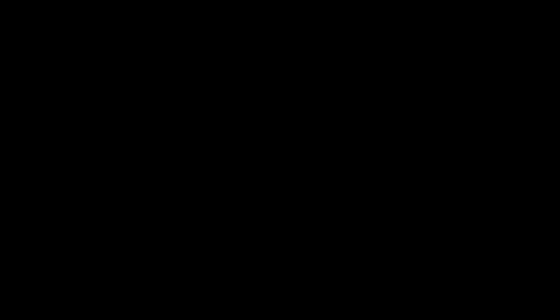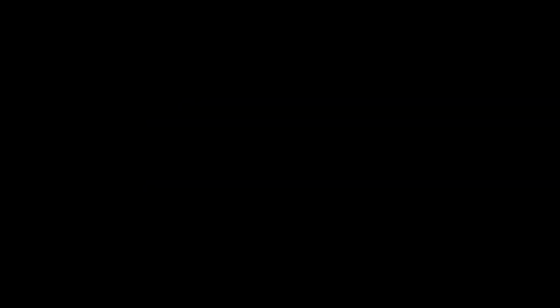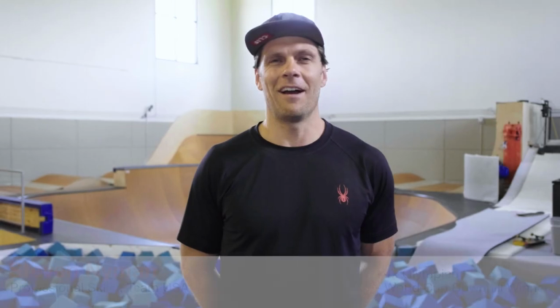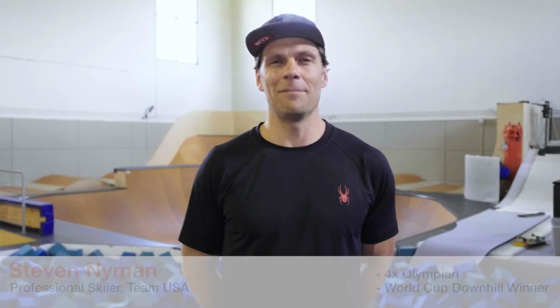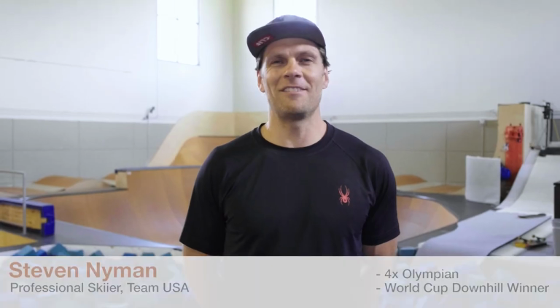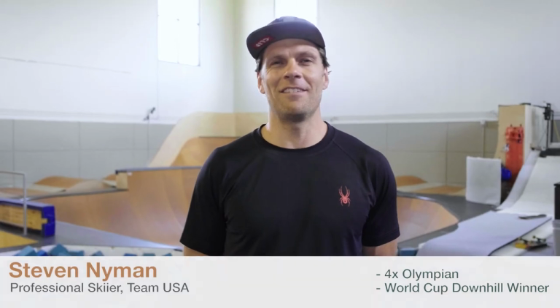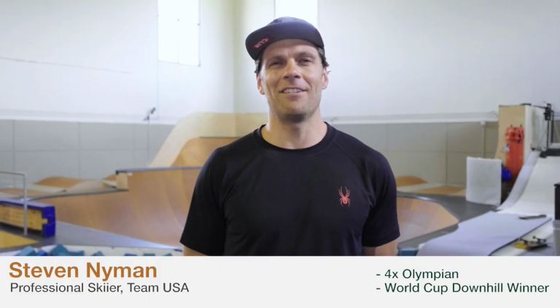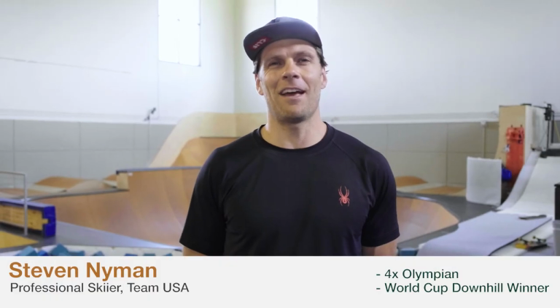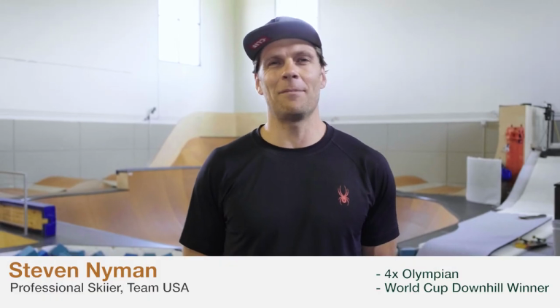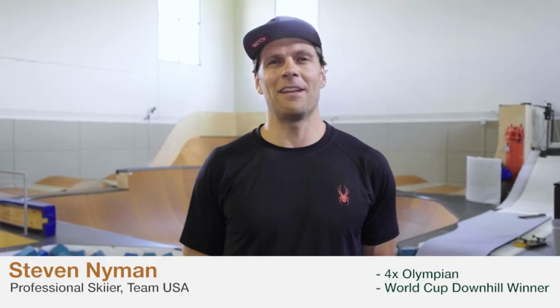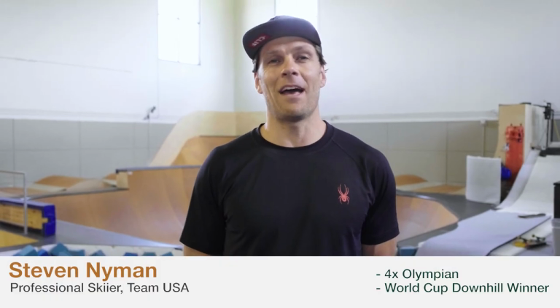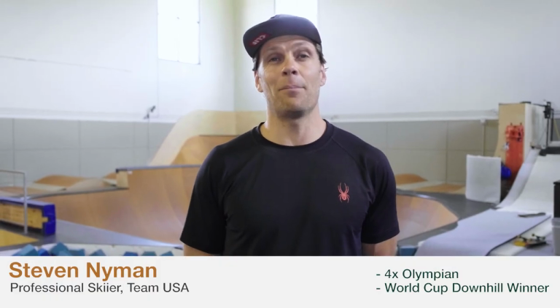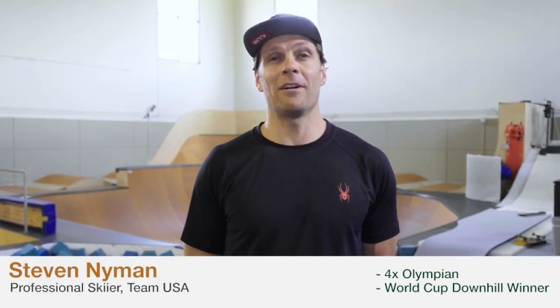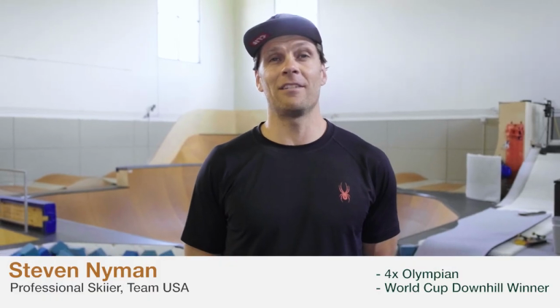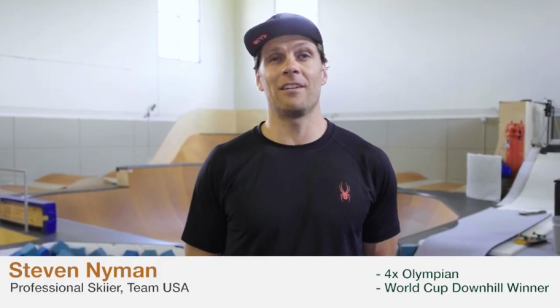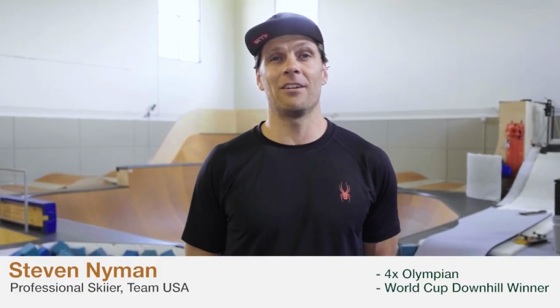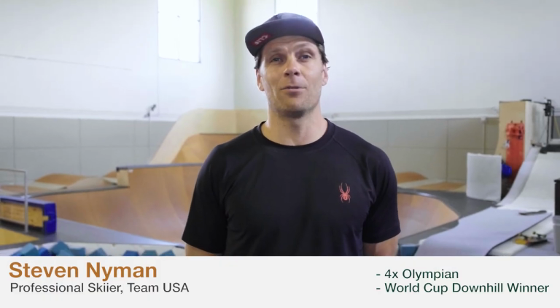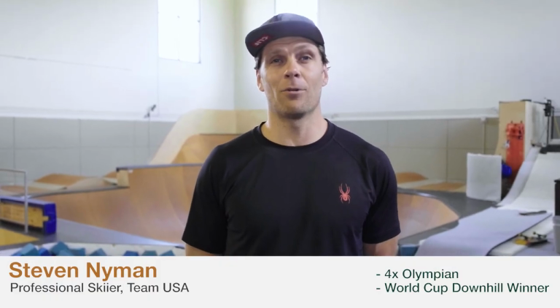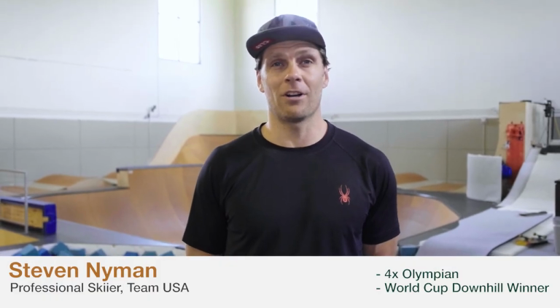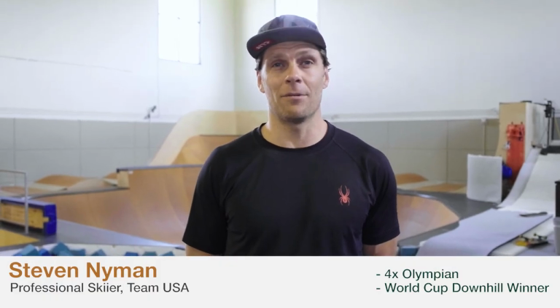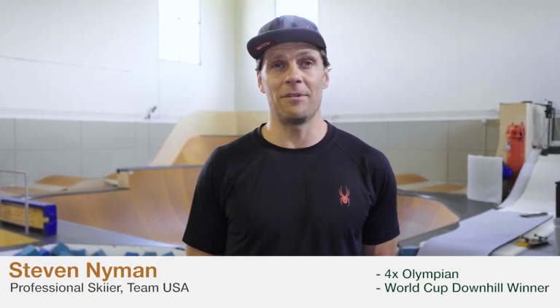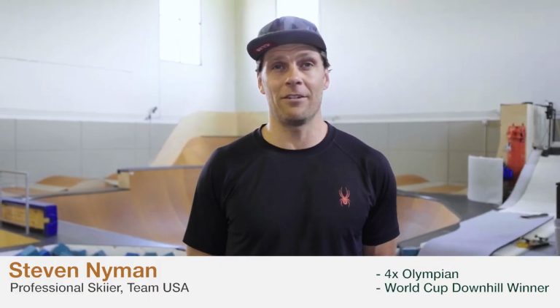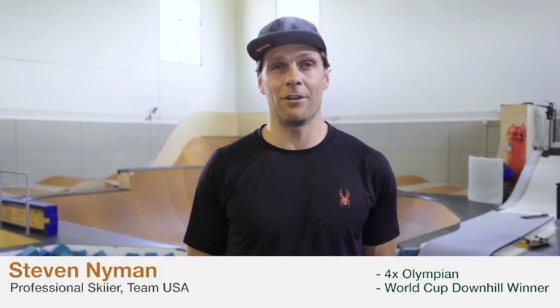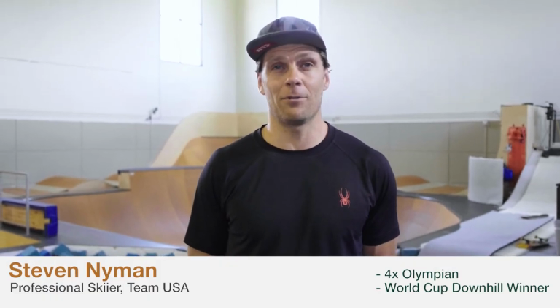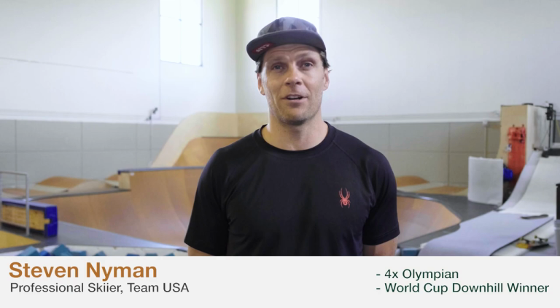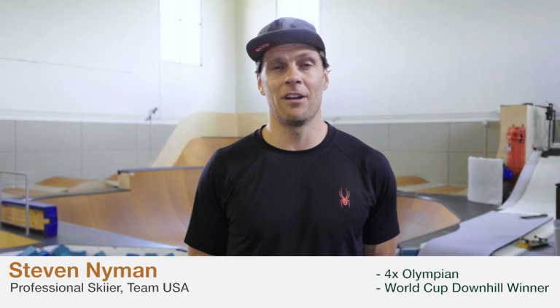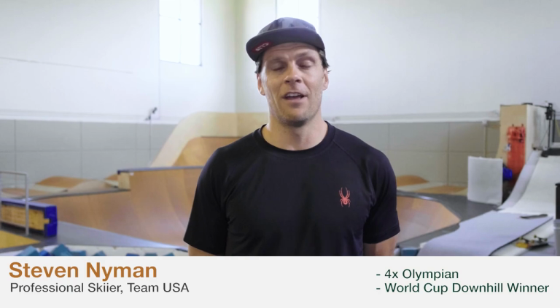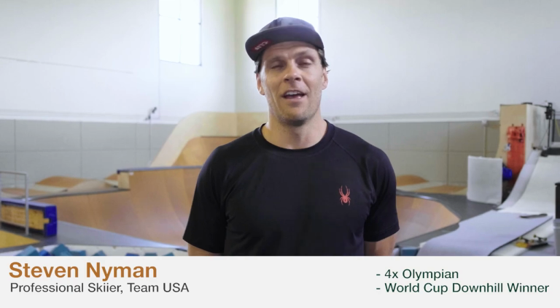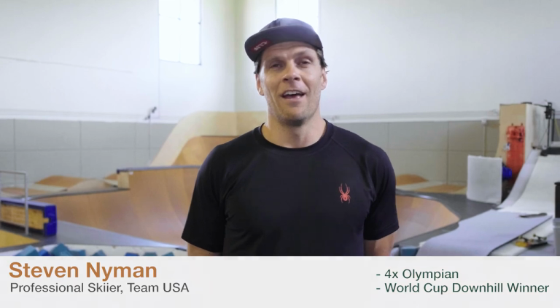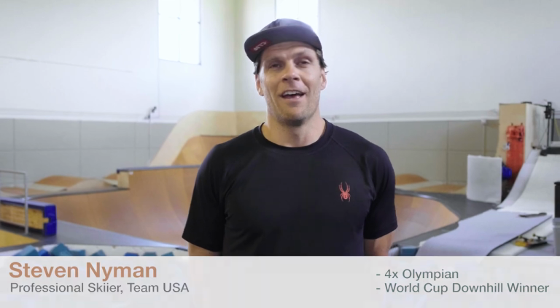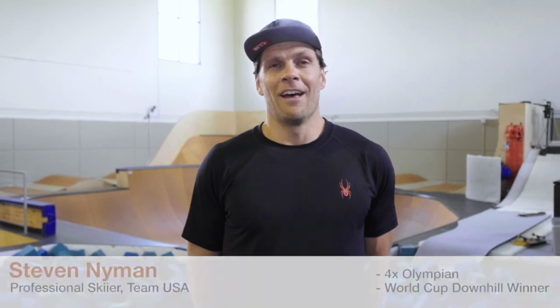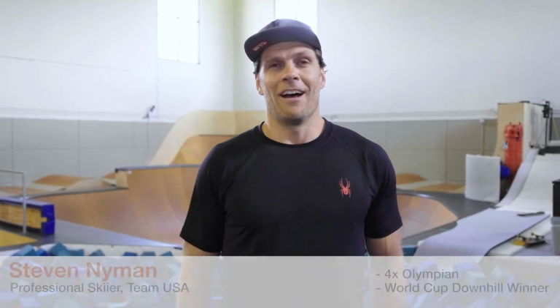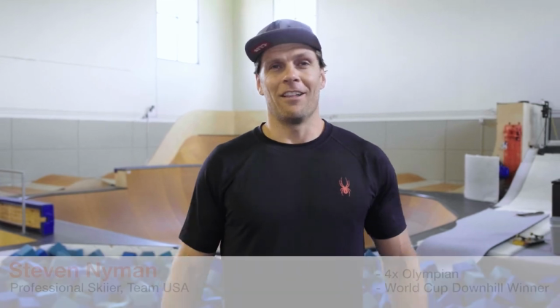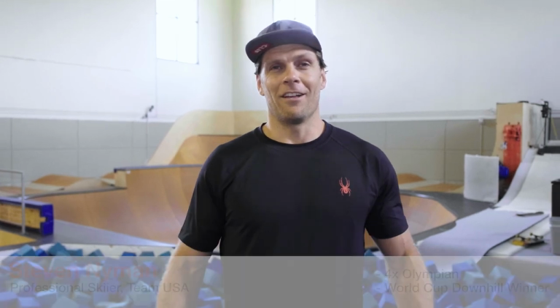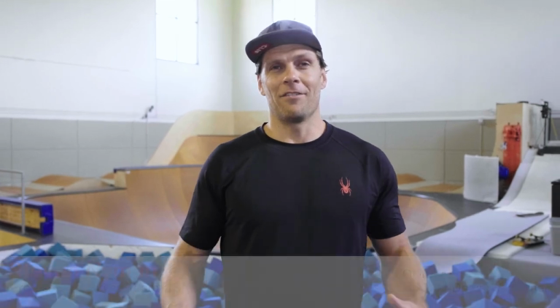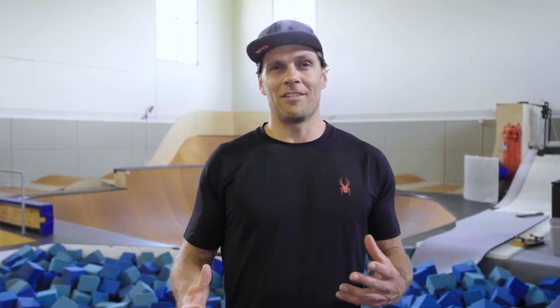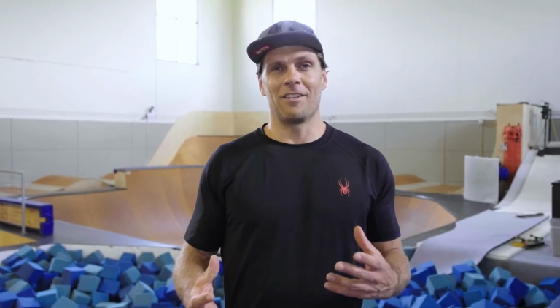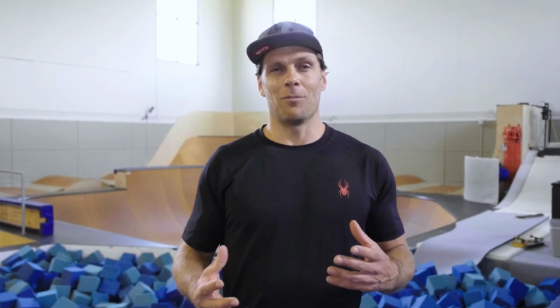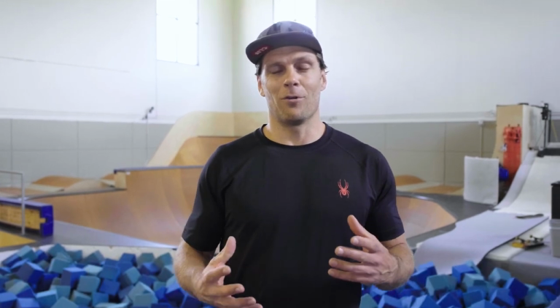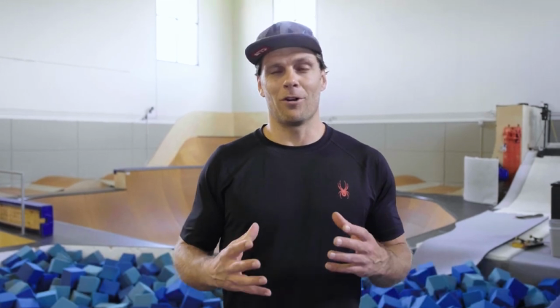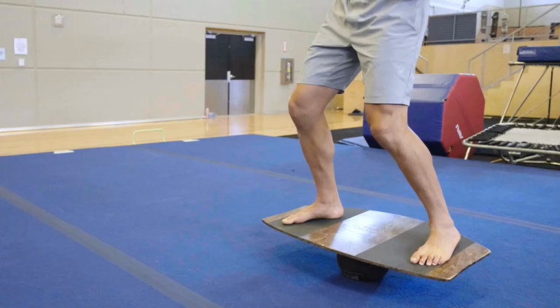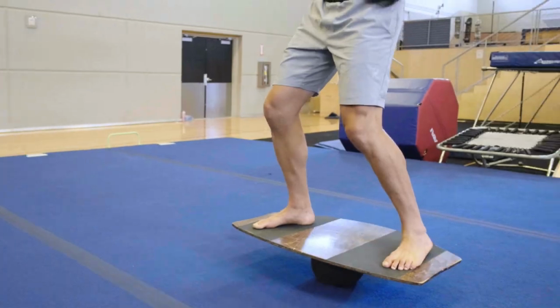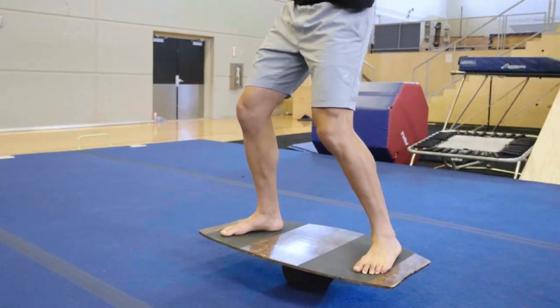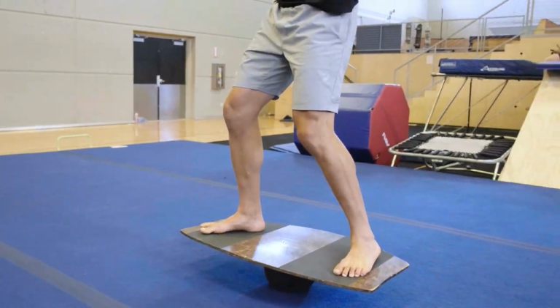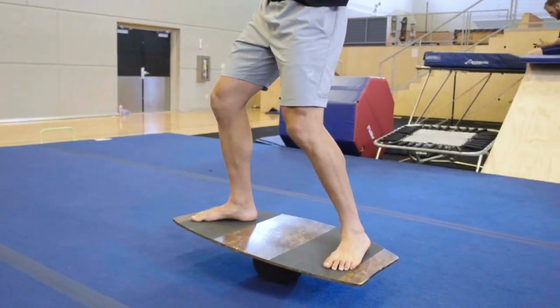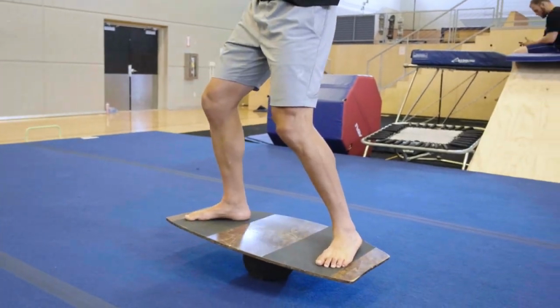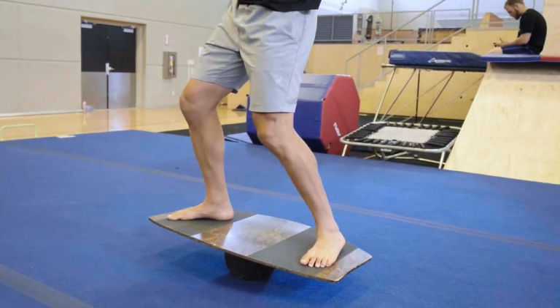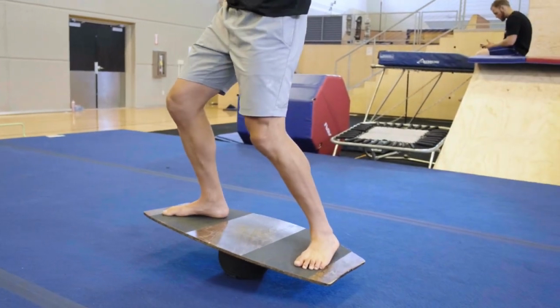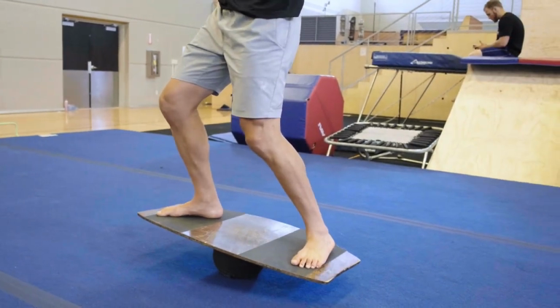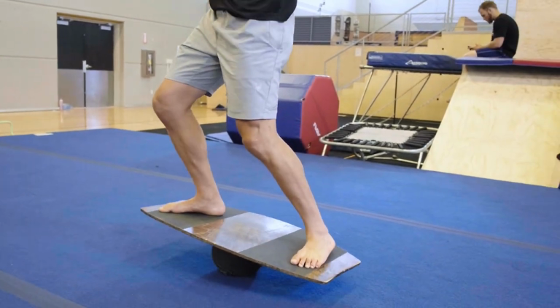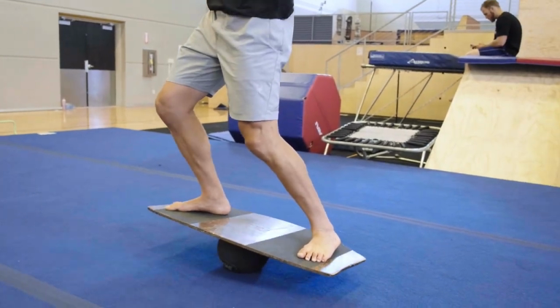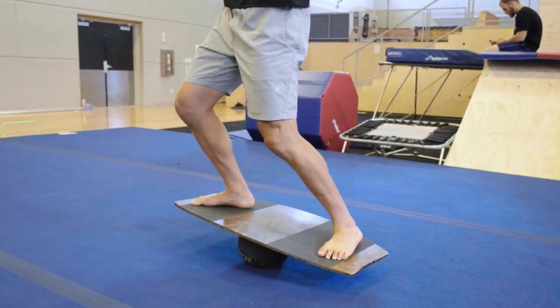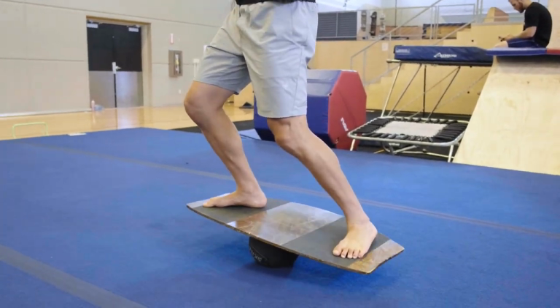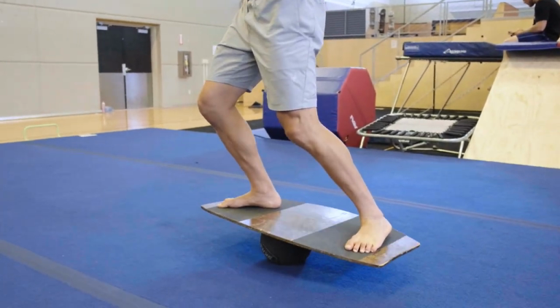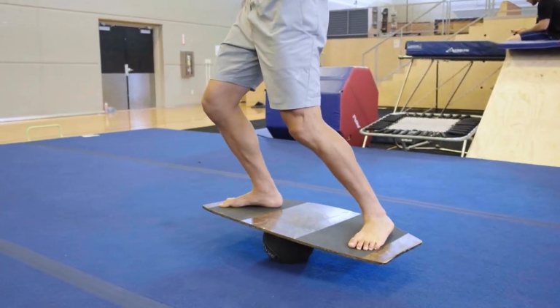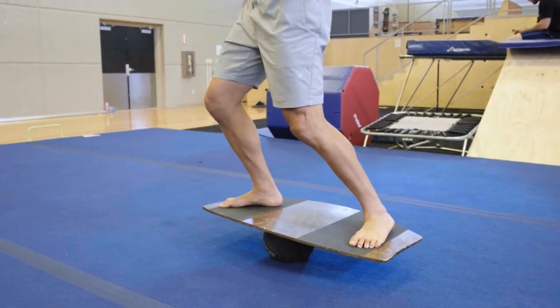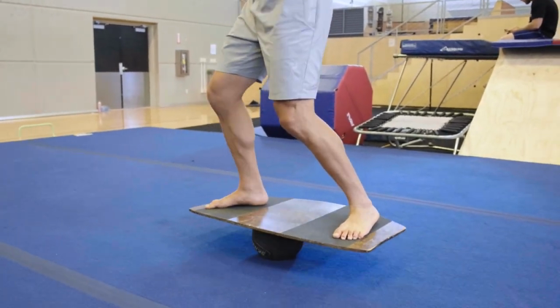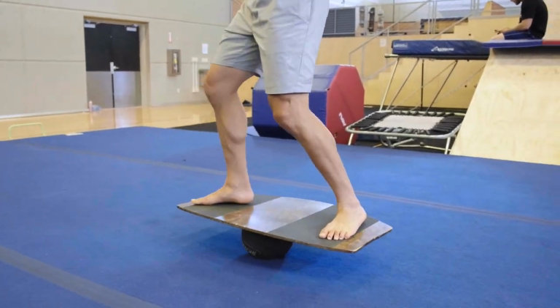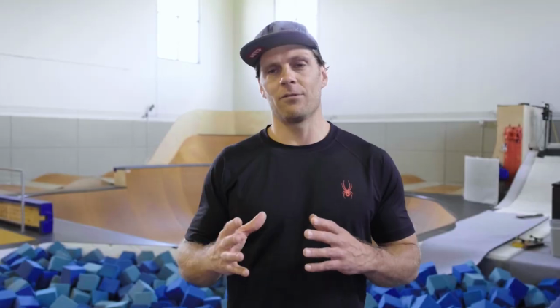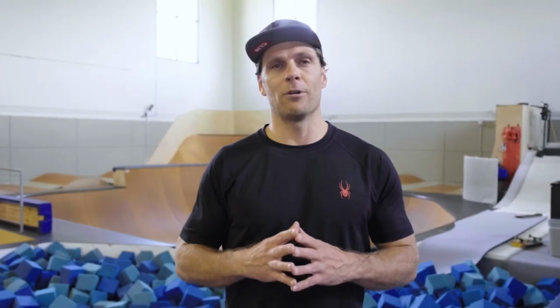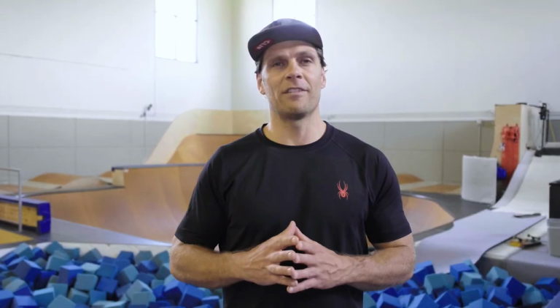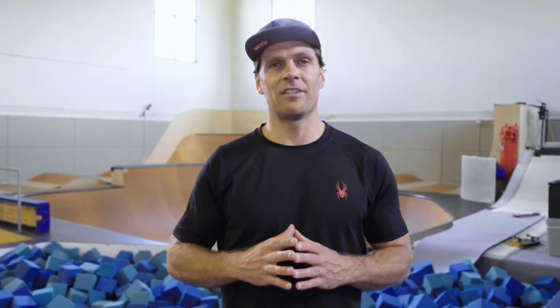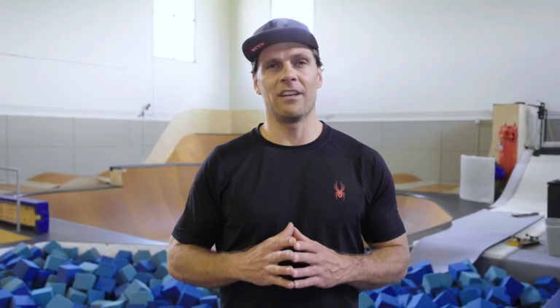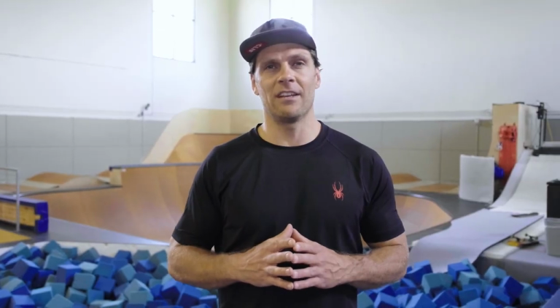I'm Steven Nyman, alpine skier, World Cup downhill winner. I love the skill board — I think it's great for cross training with skiing.